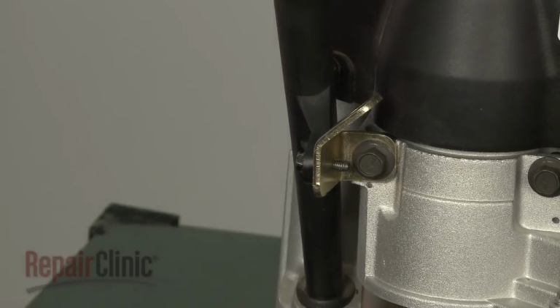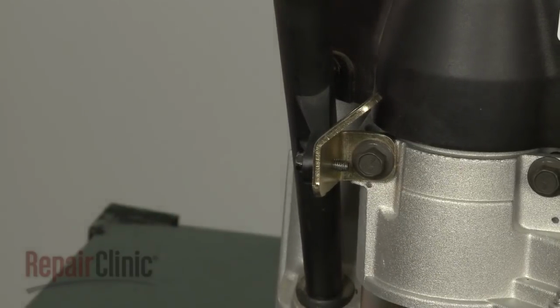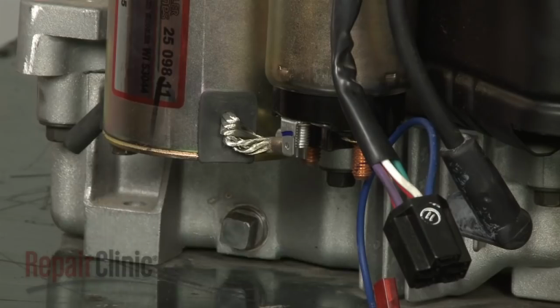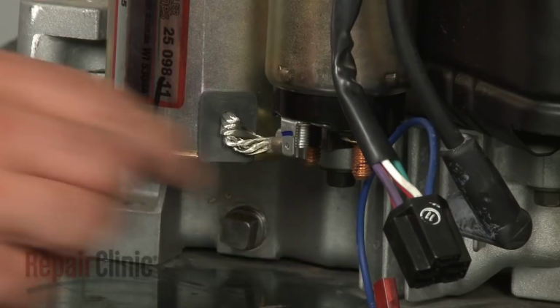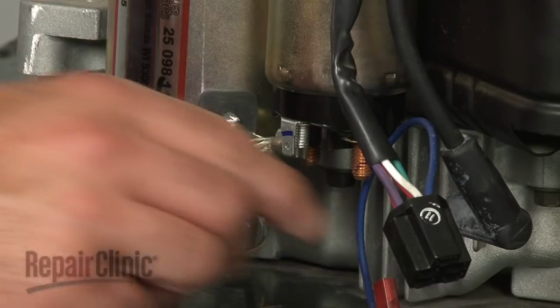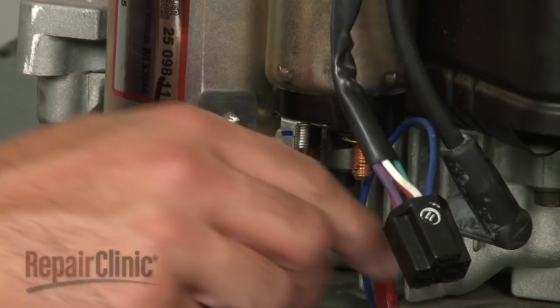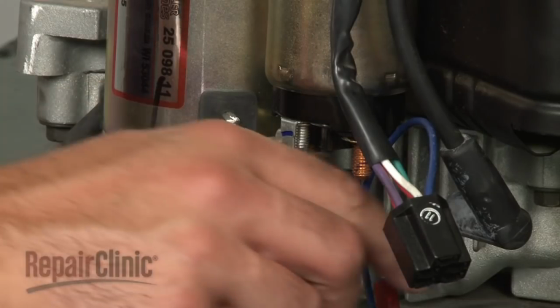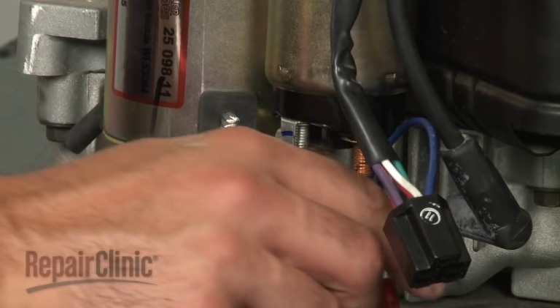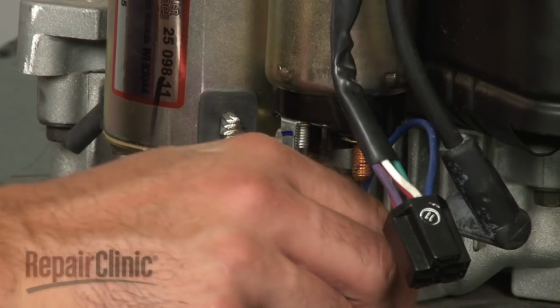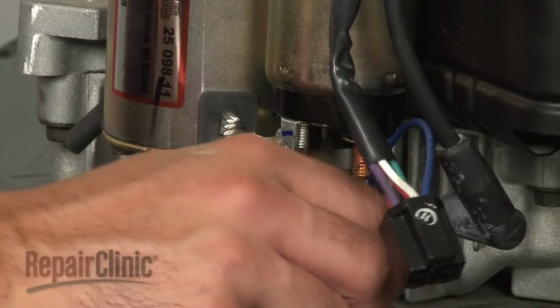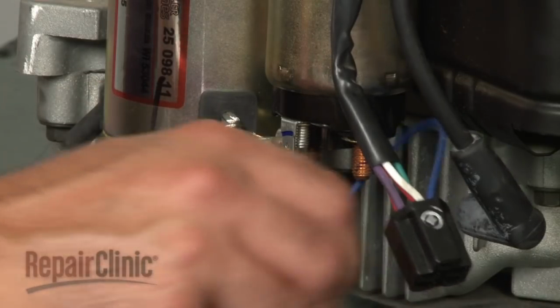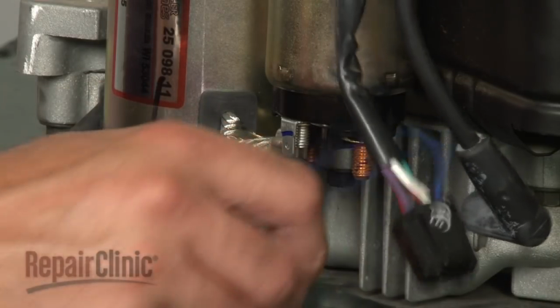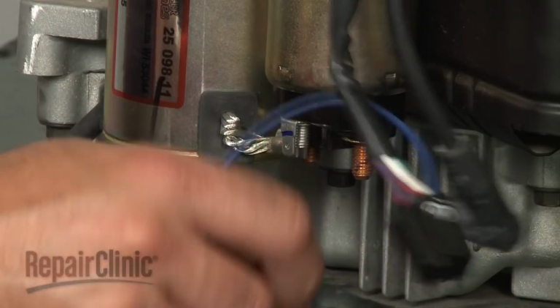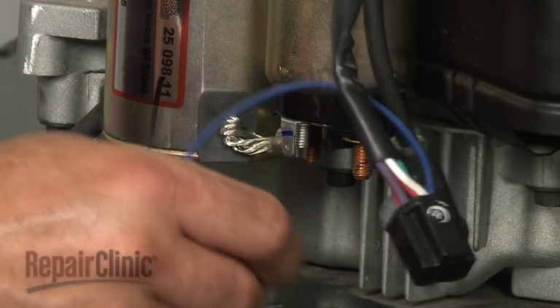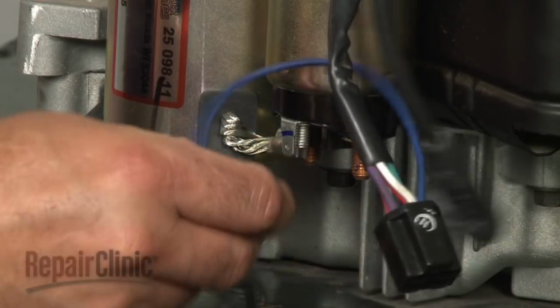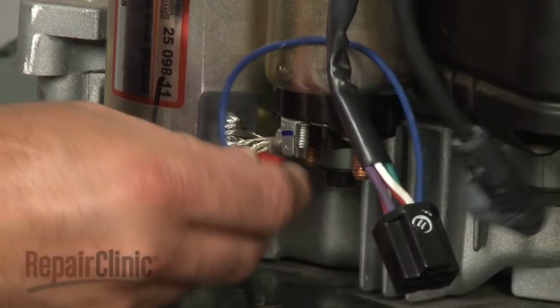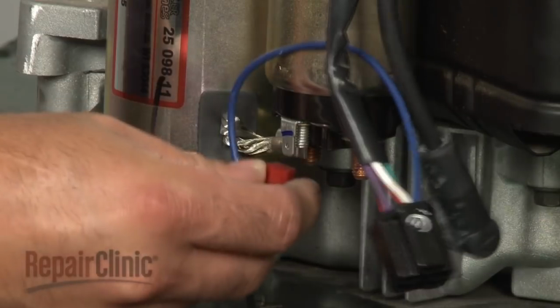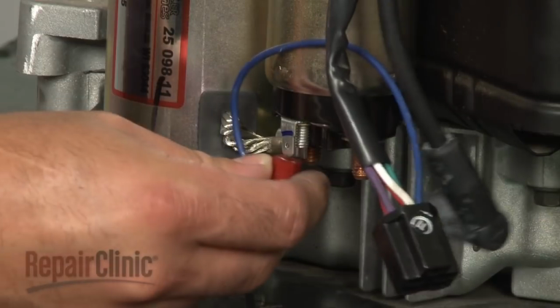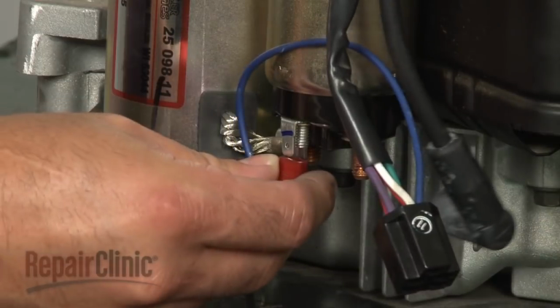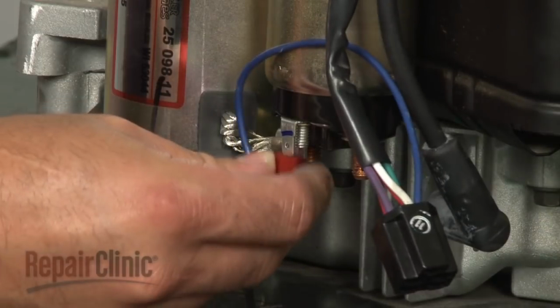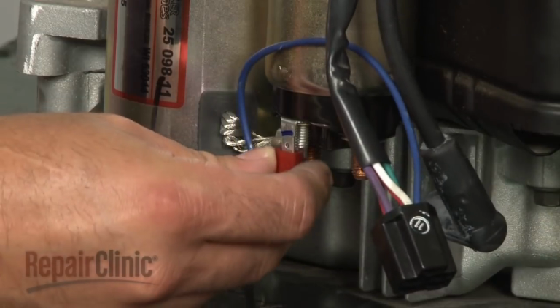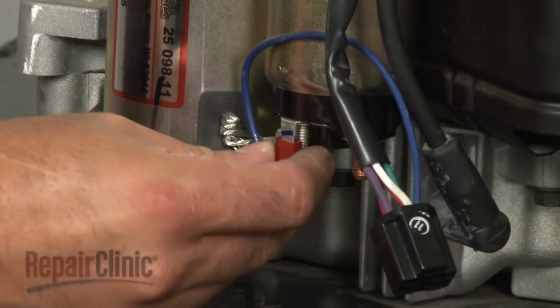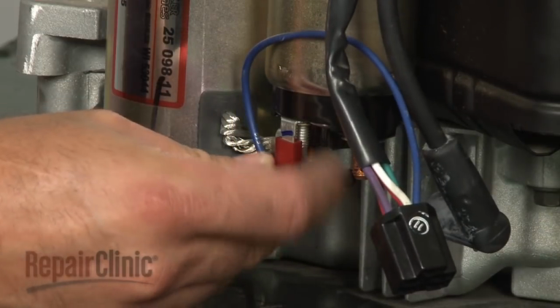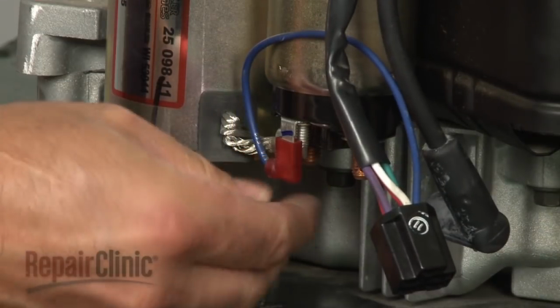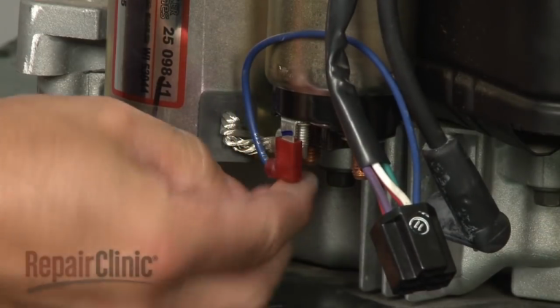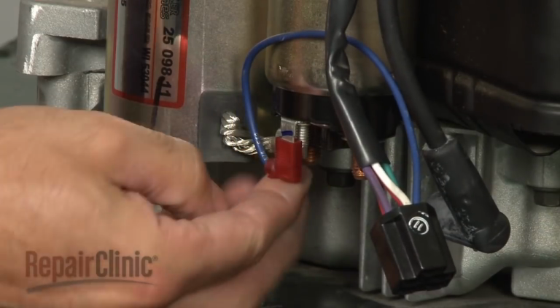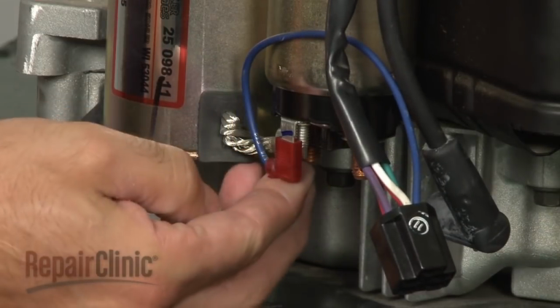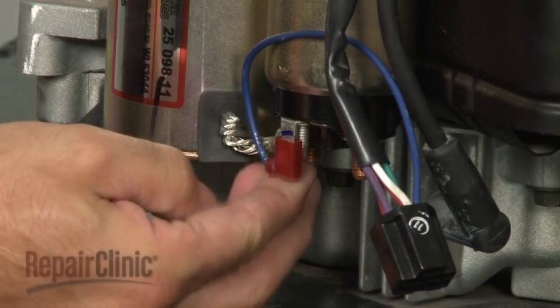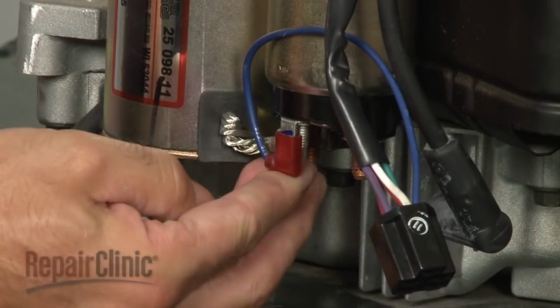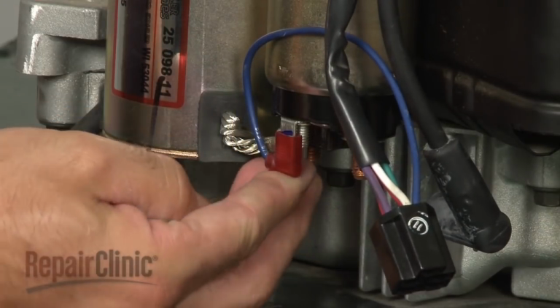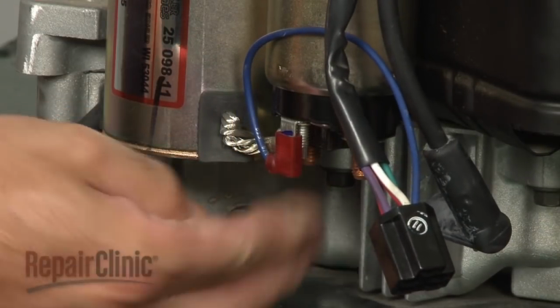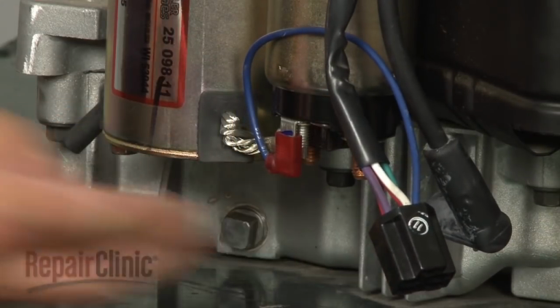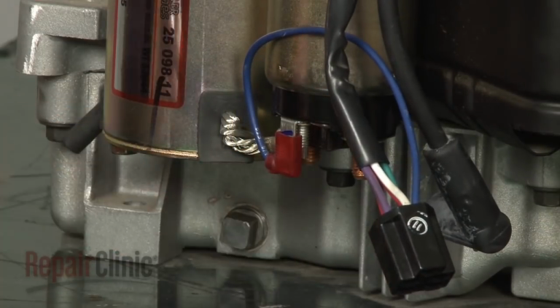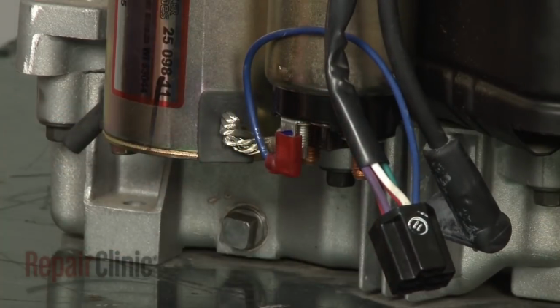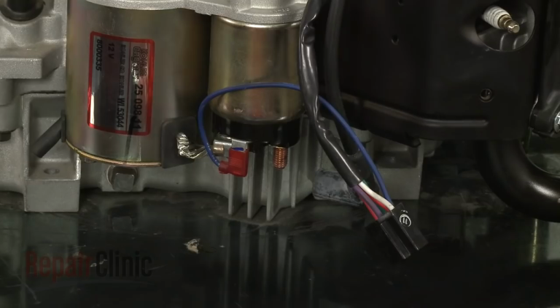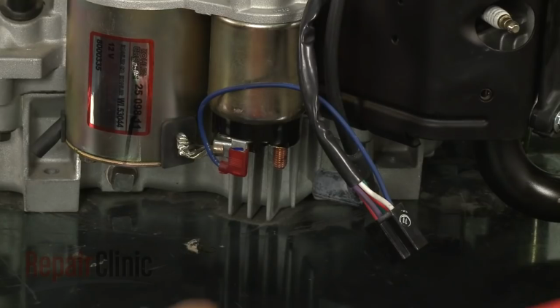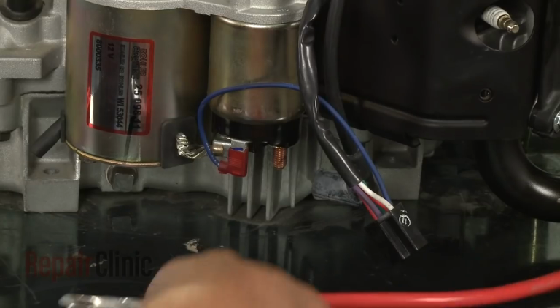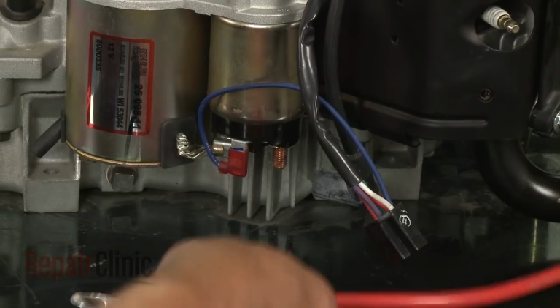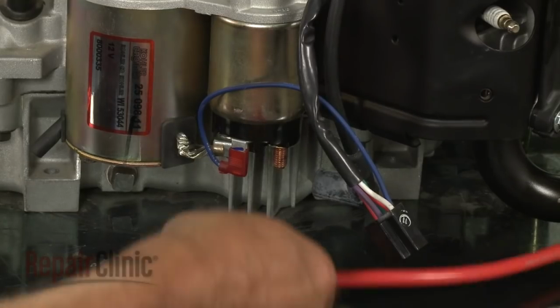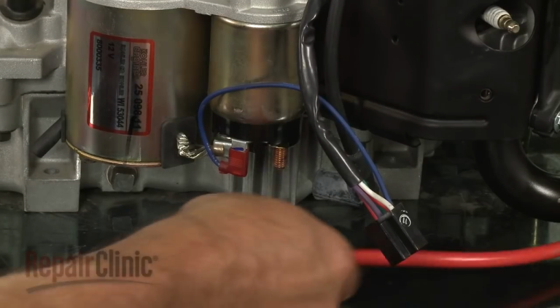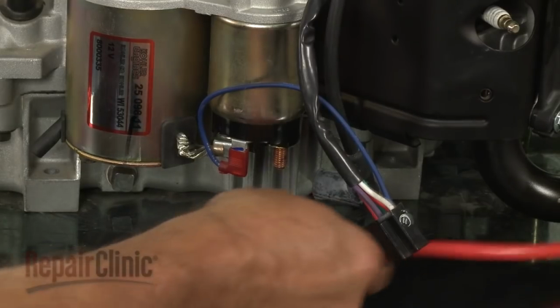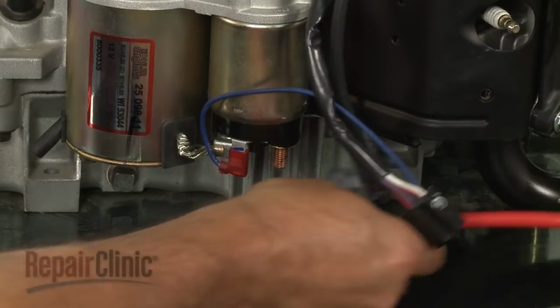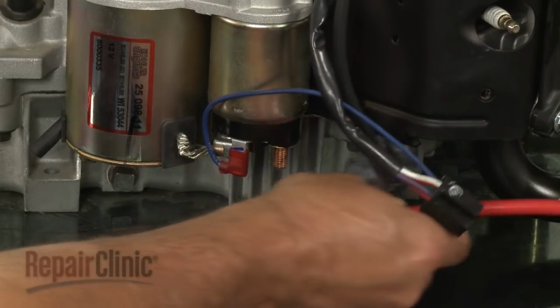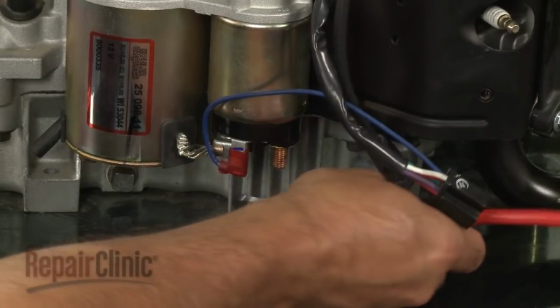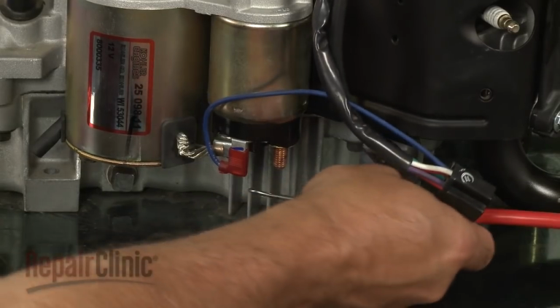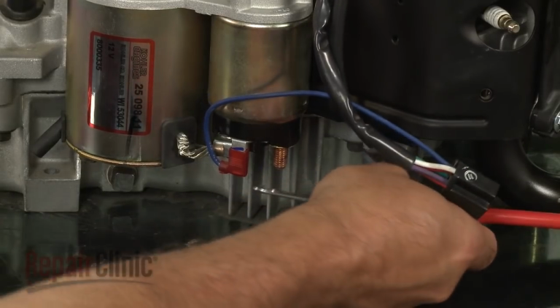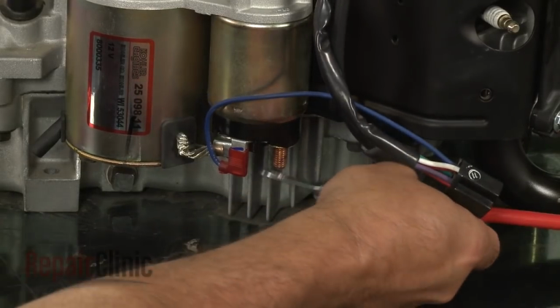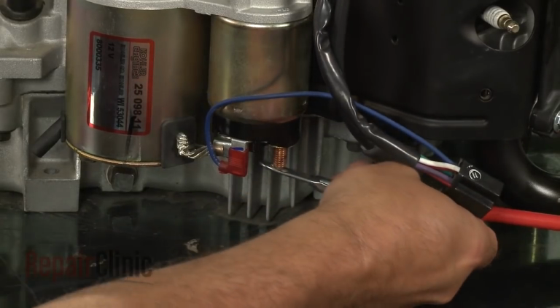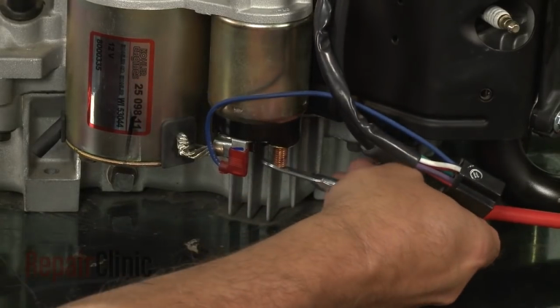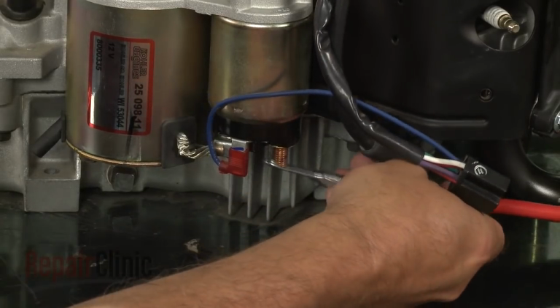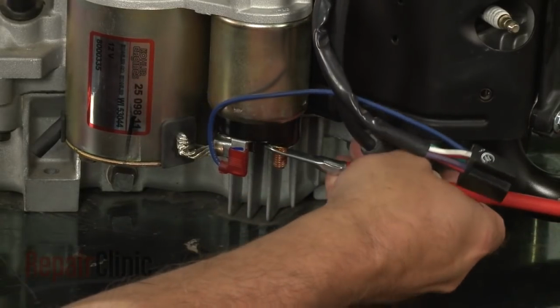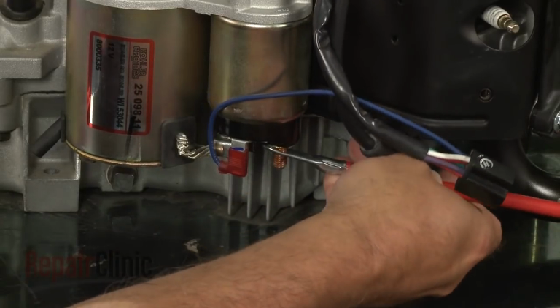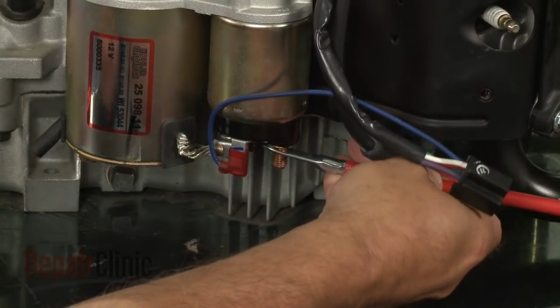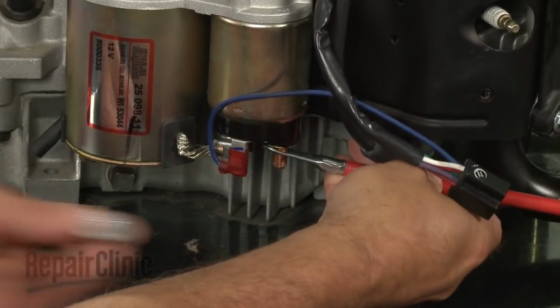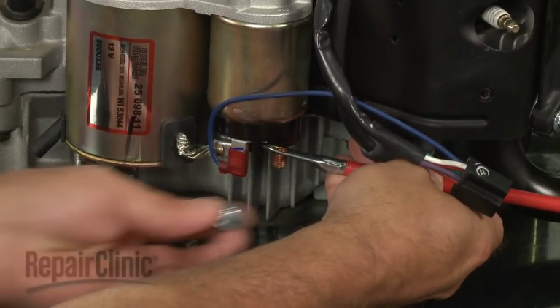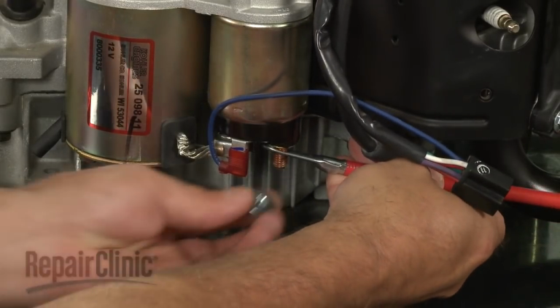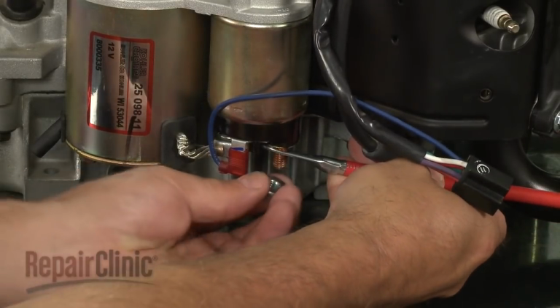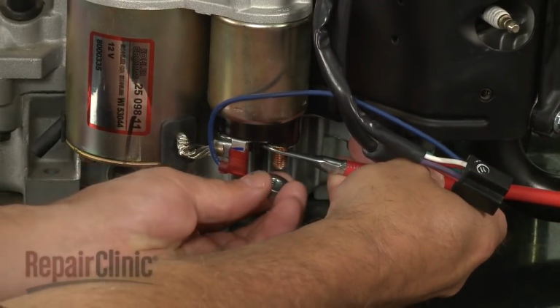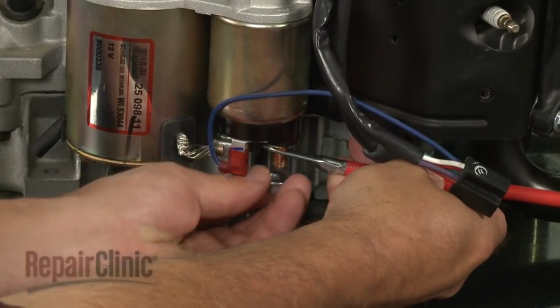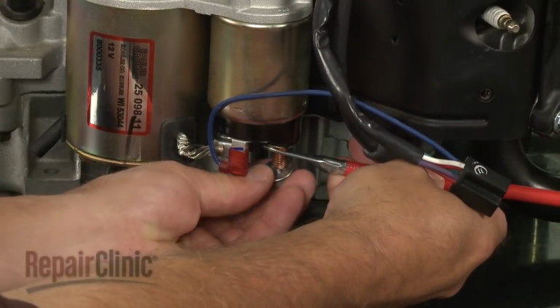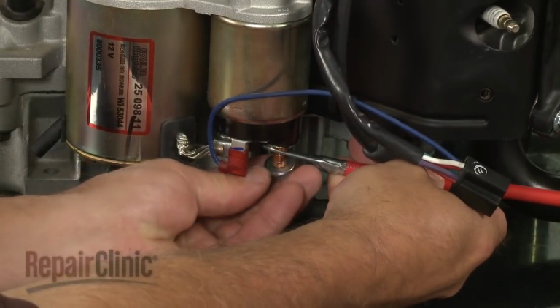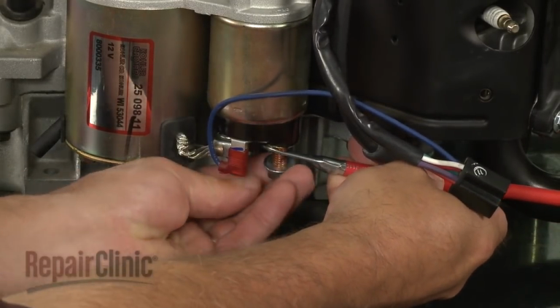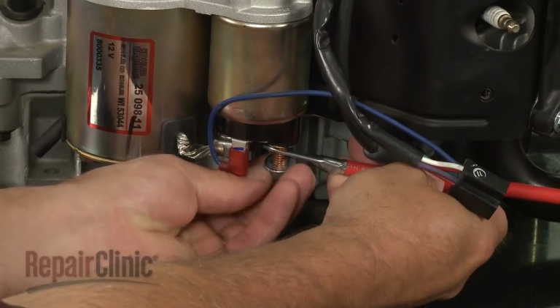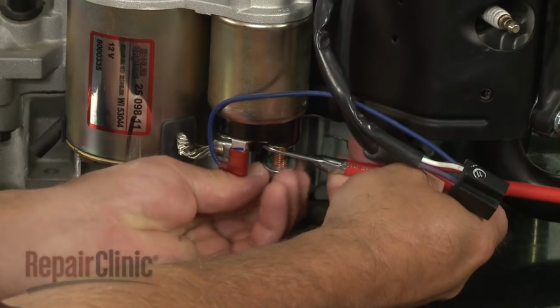Connect the solenoid wire. Then position the starter wire and secure it with the nut.